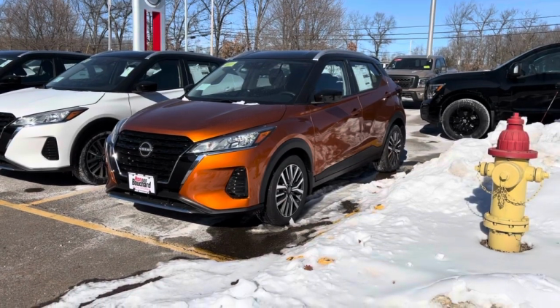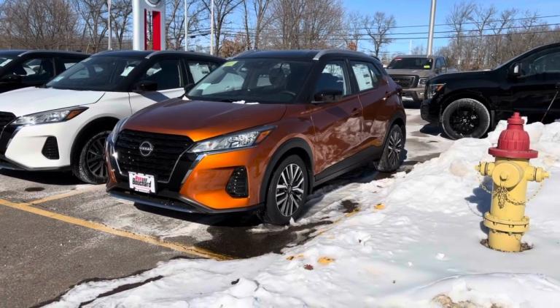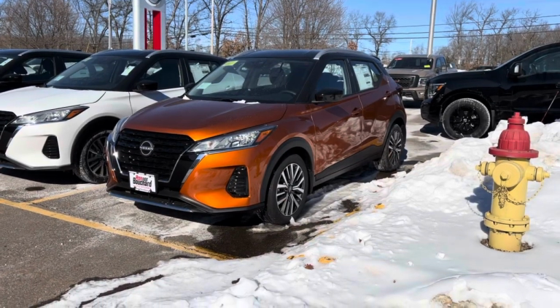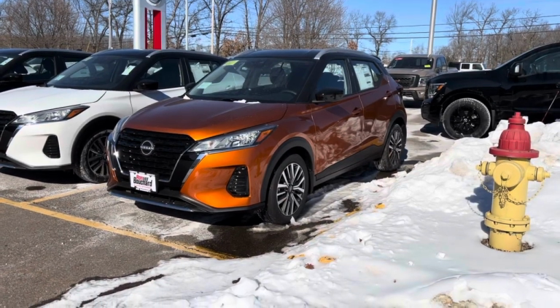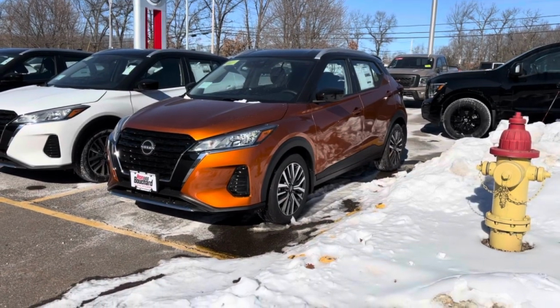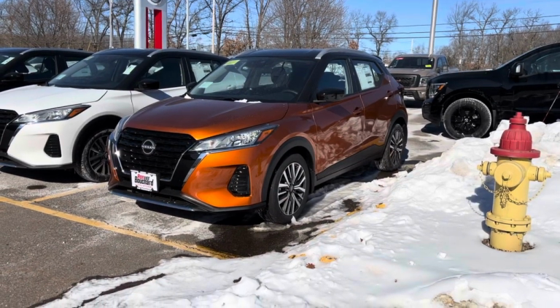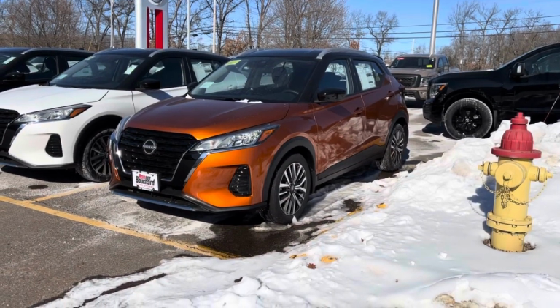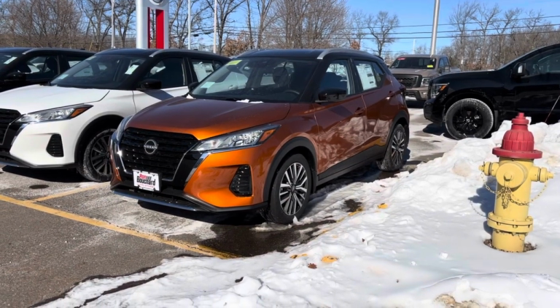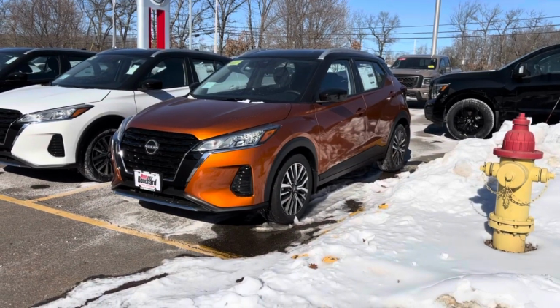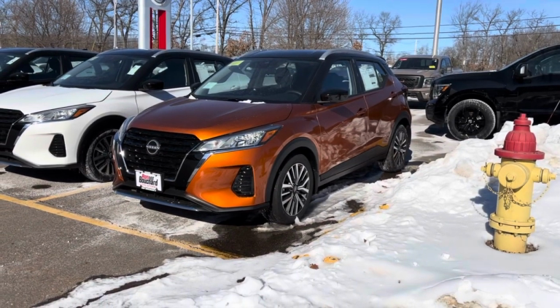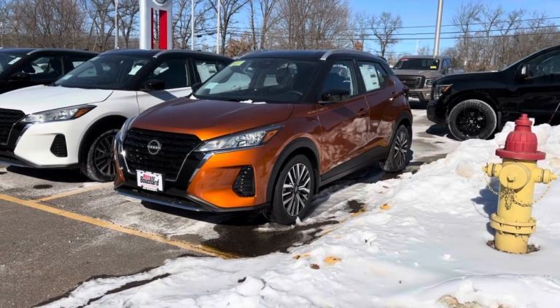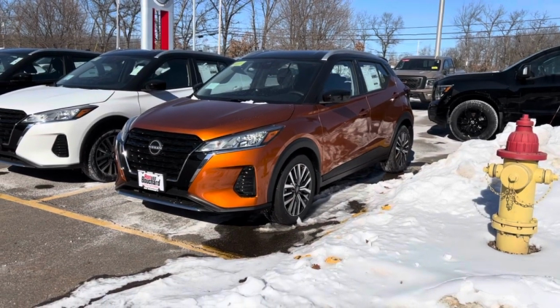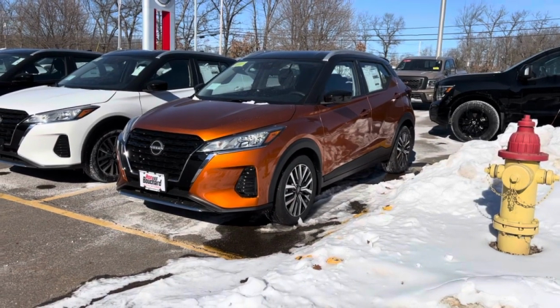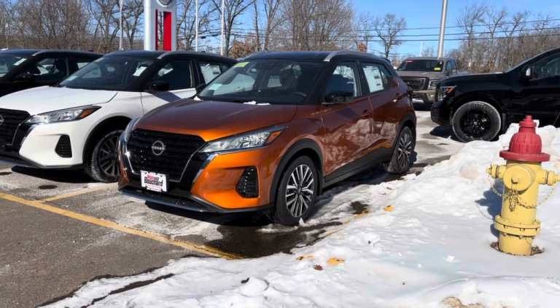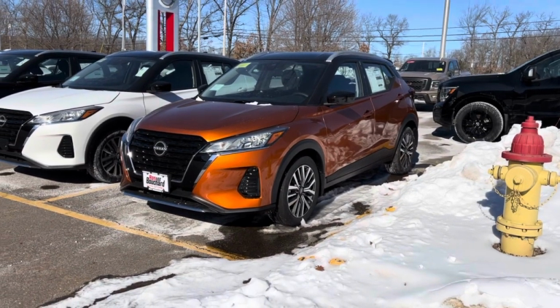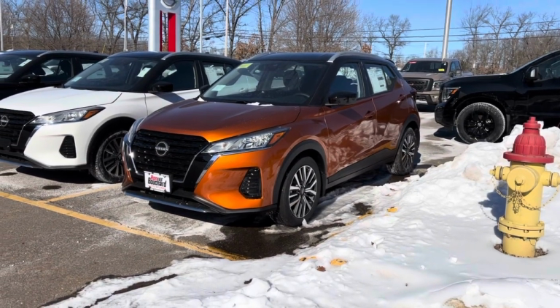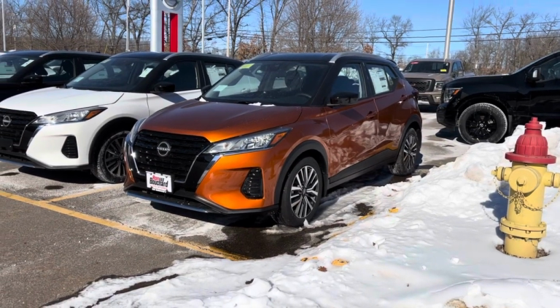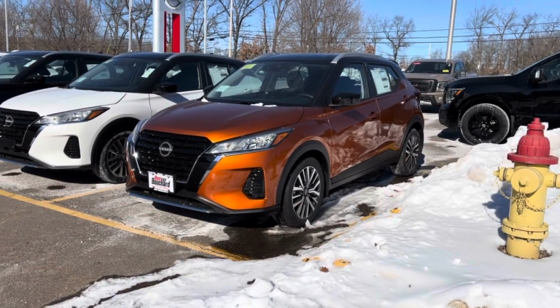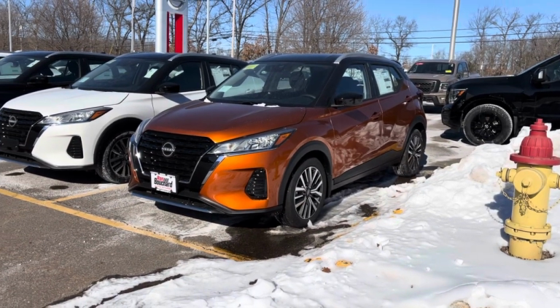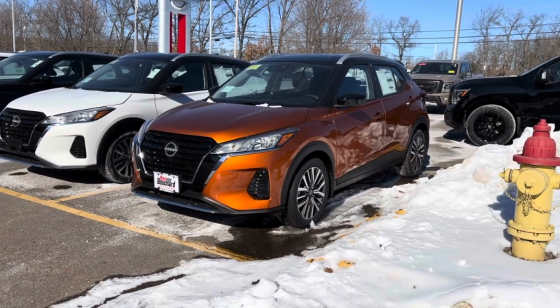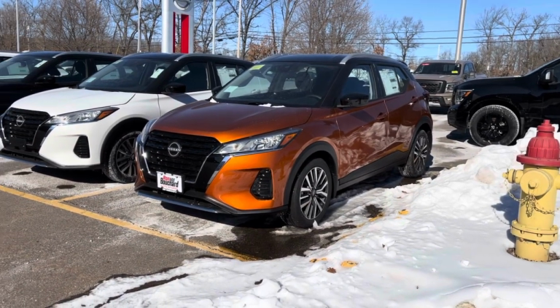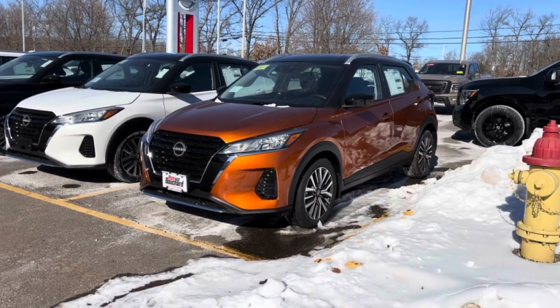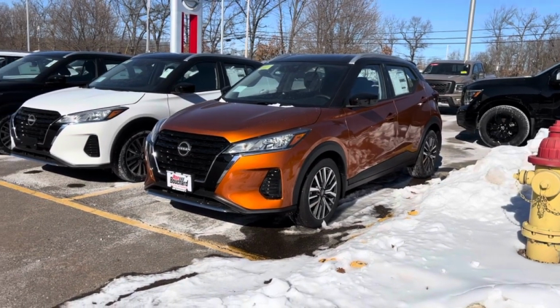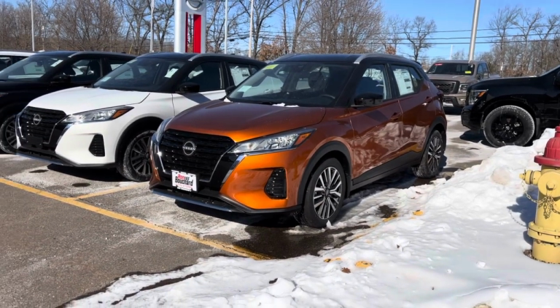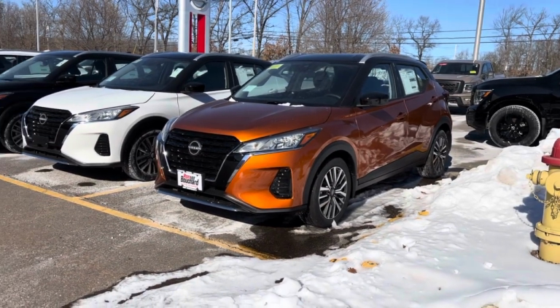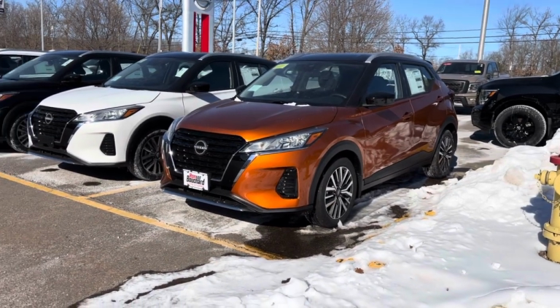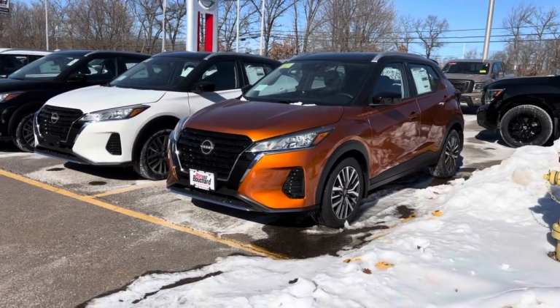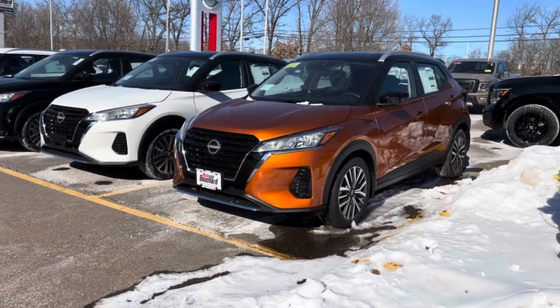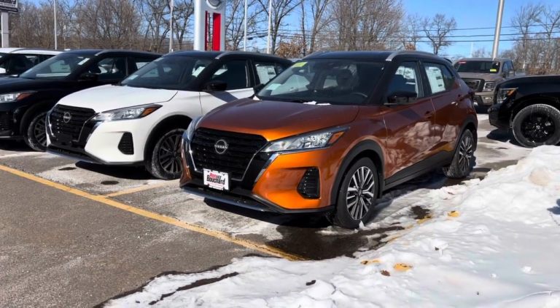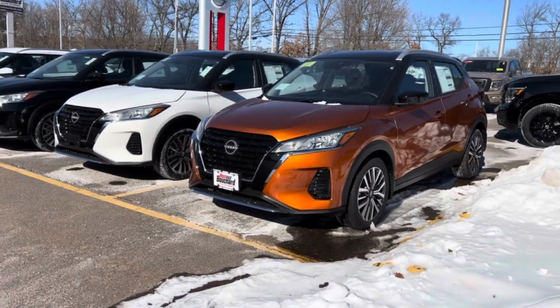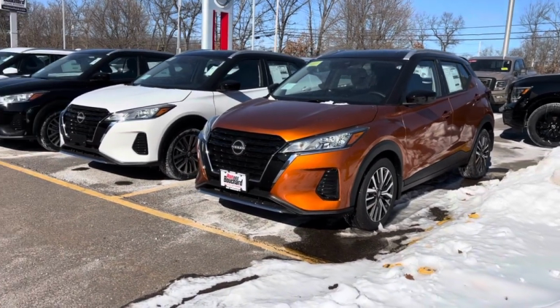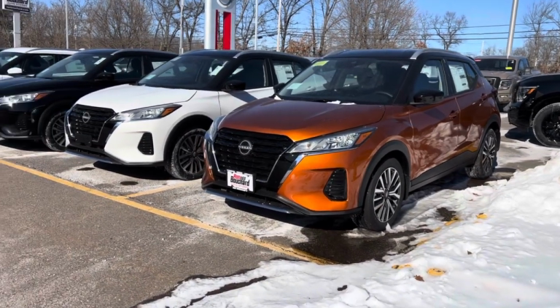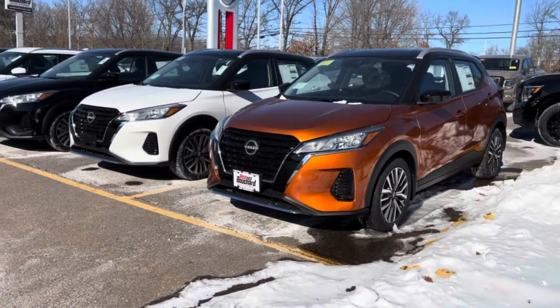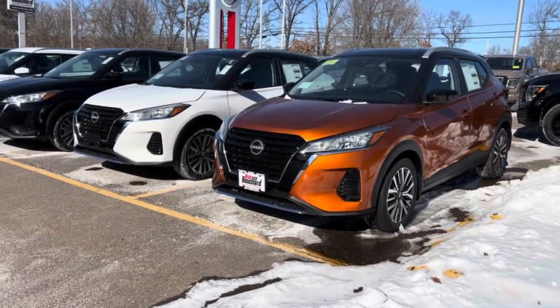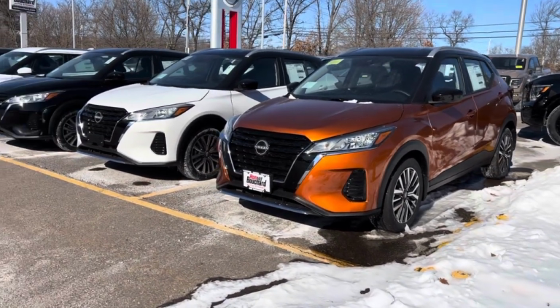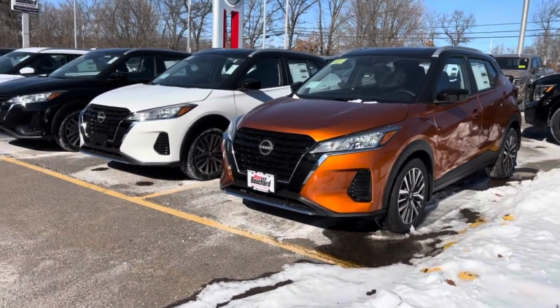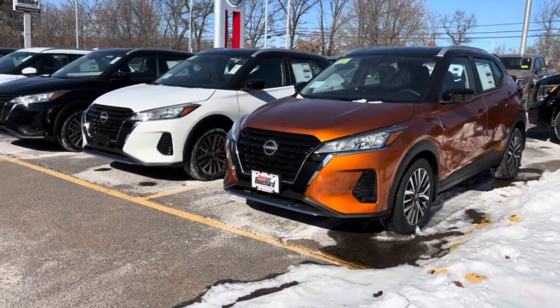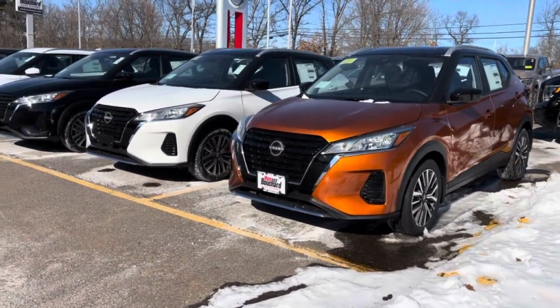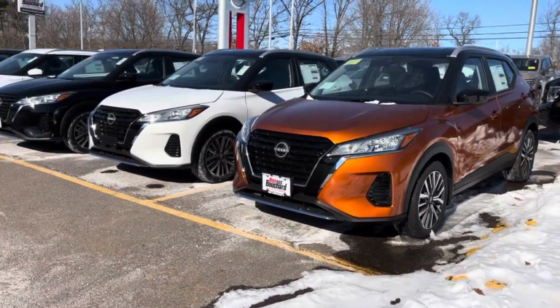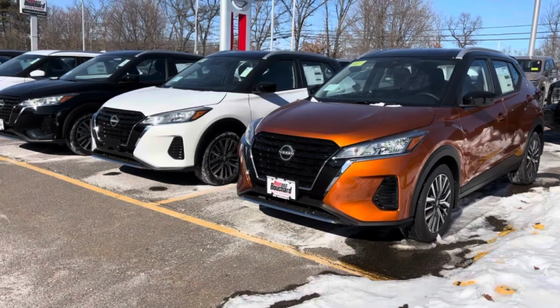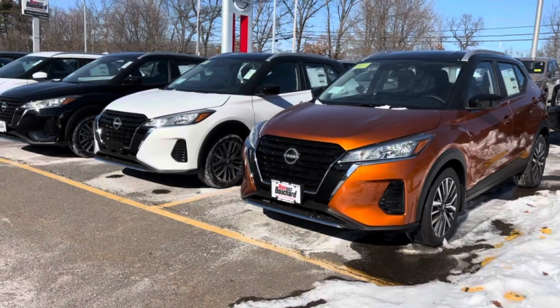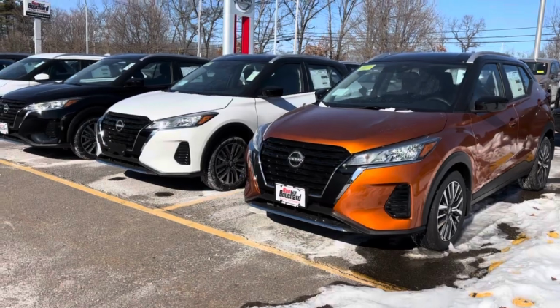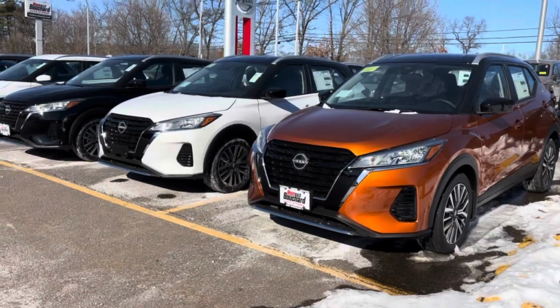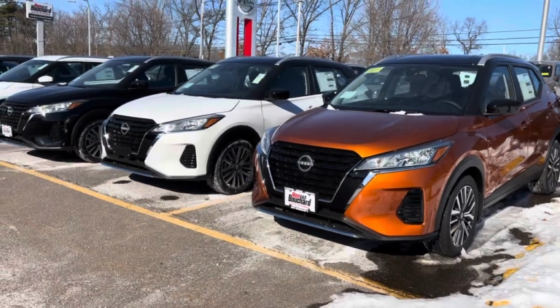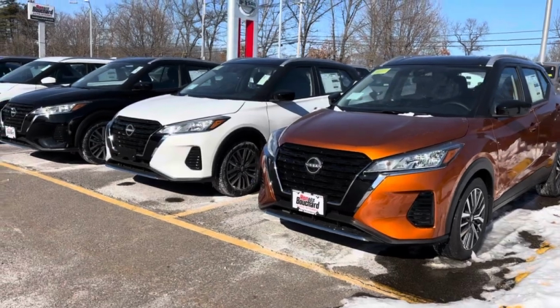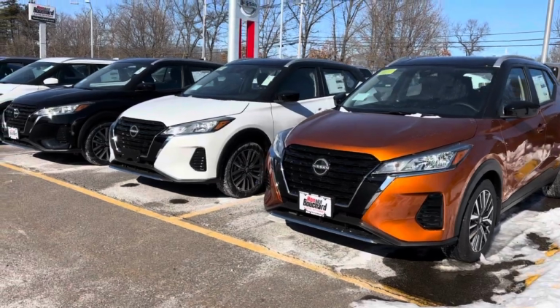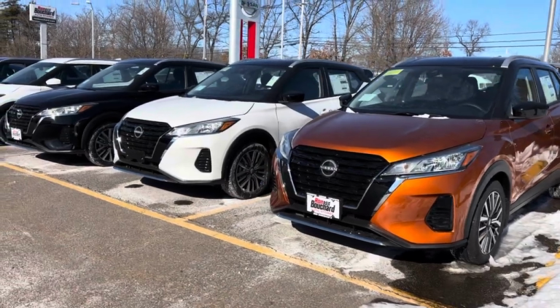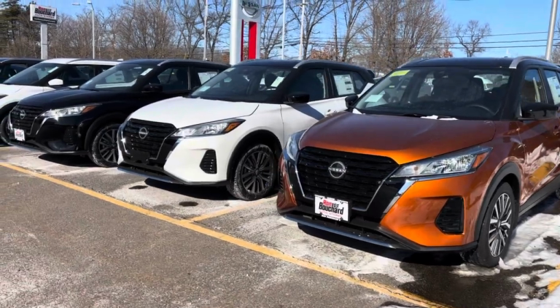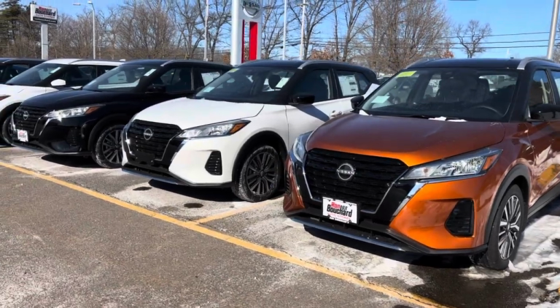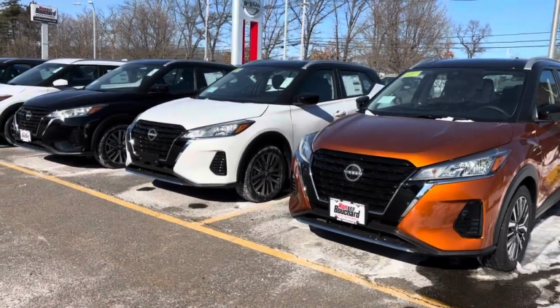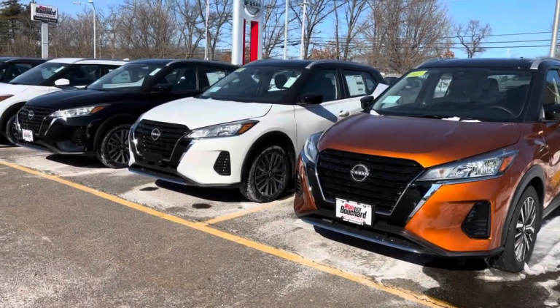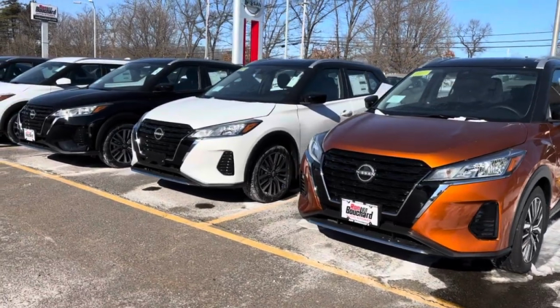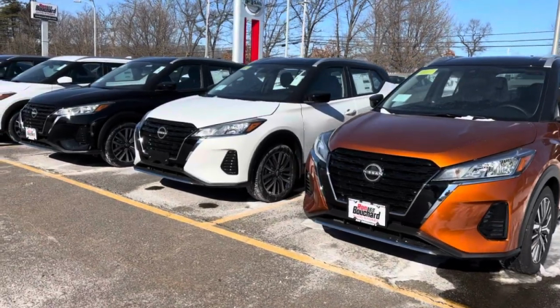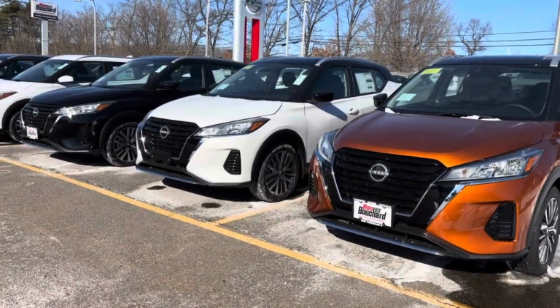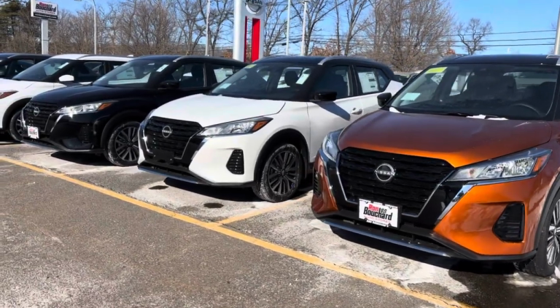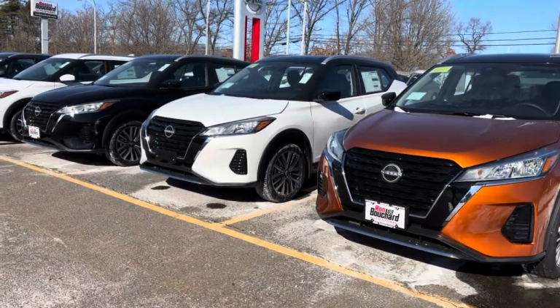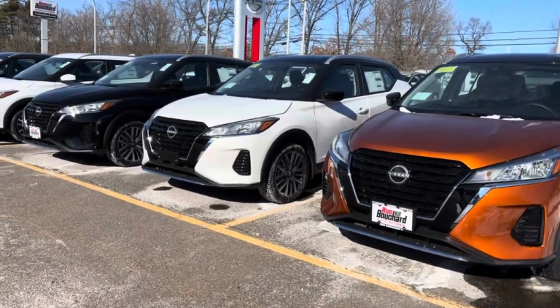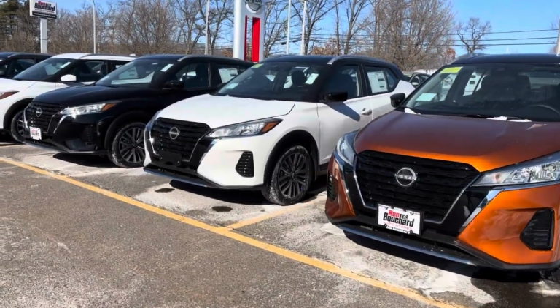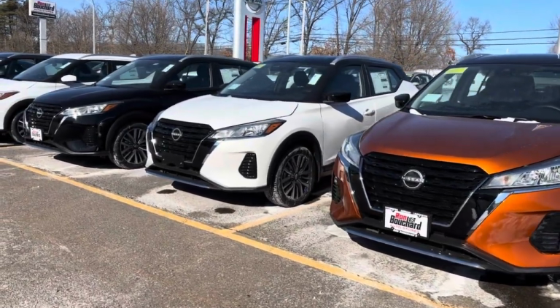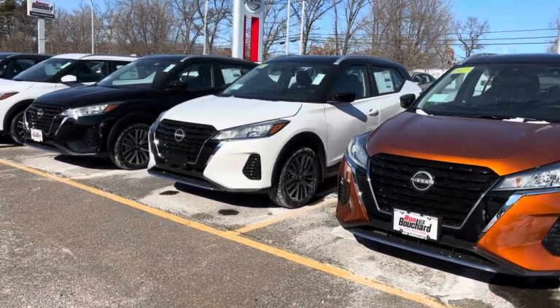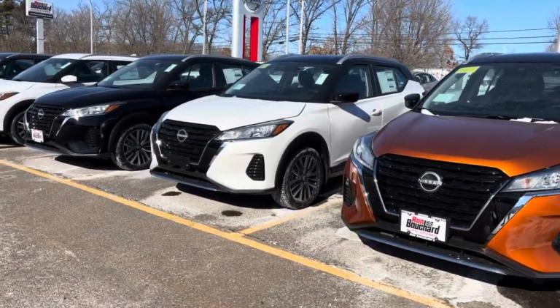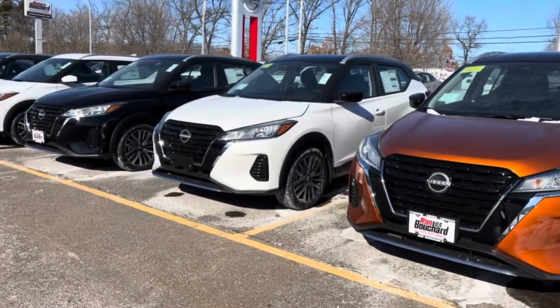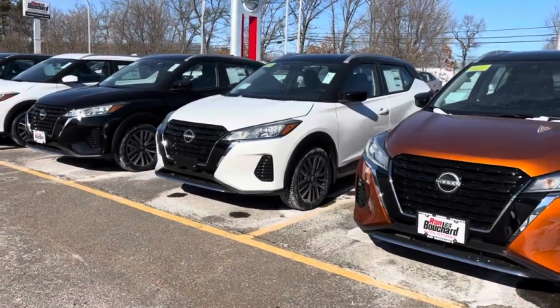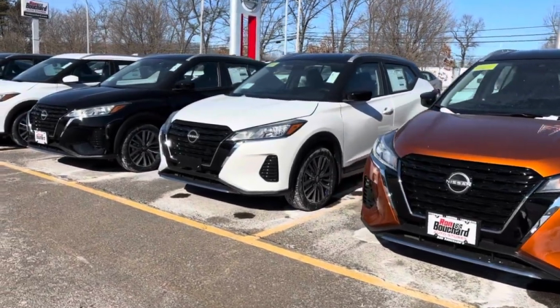Hey Simon, this is Jessica with Ron Bouchard's Nissan giving you a quick video of all the Kicks that we have in stock.